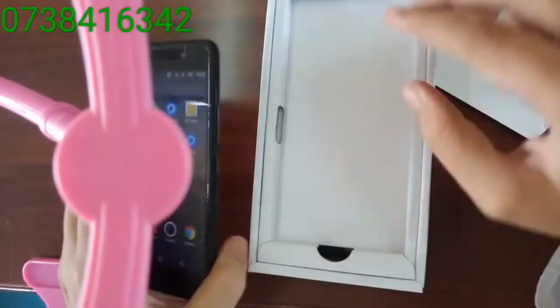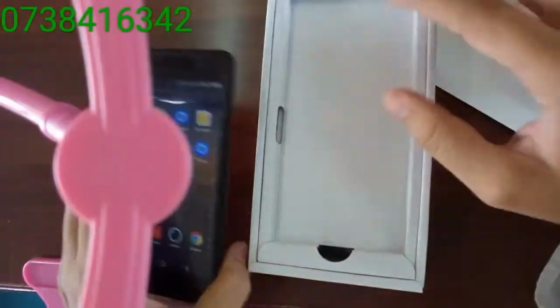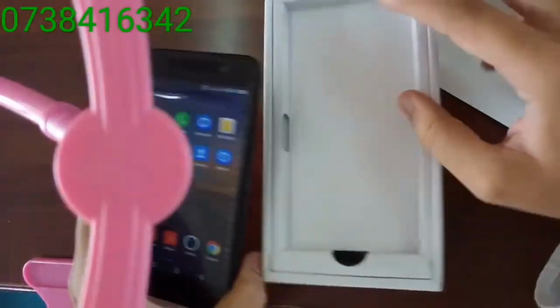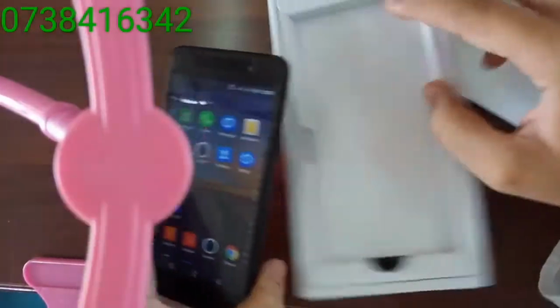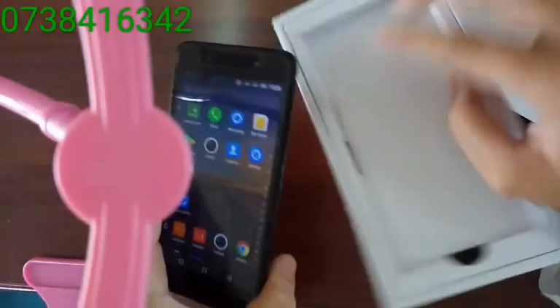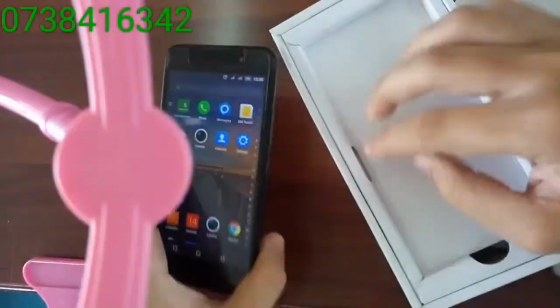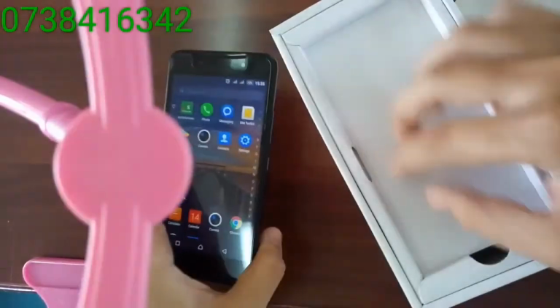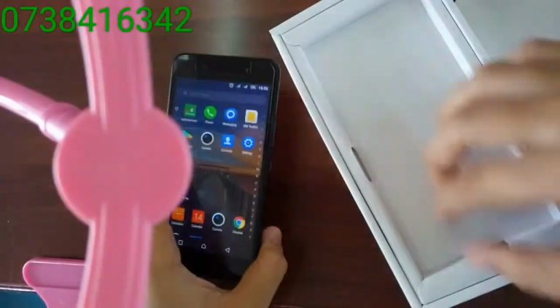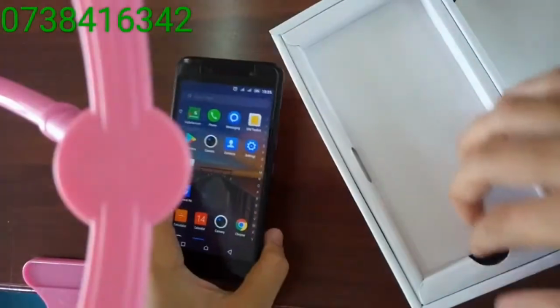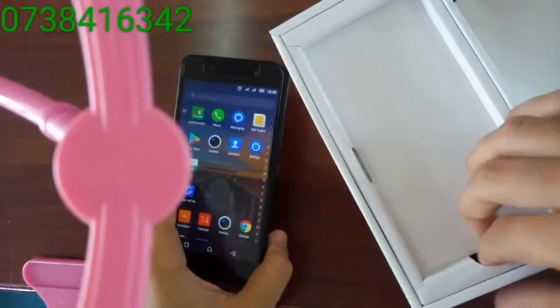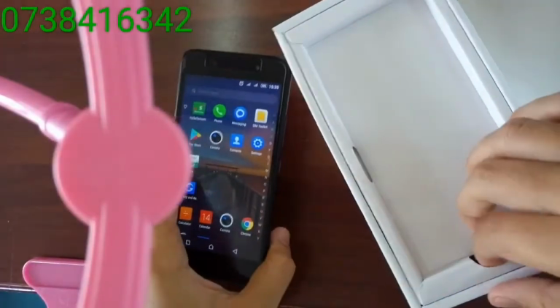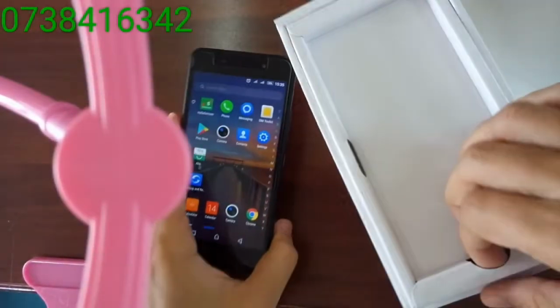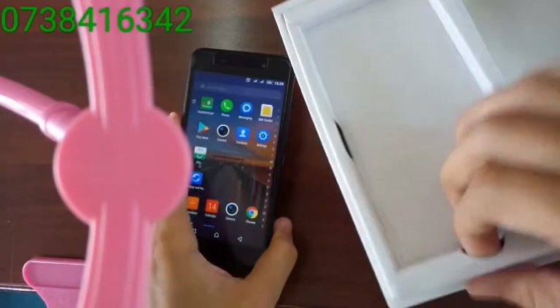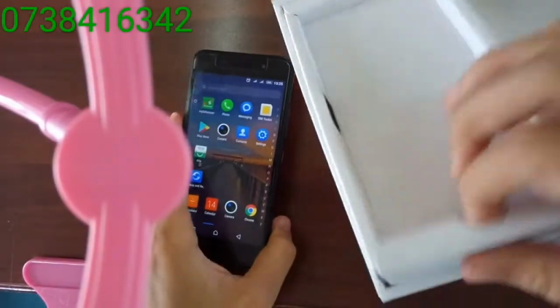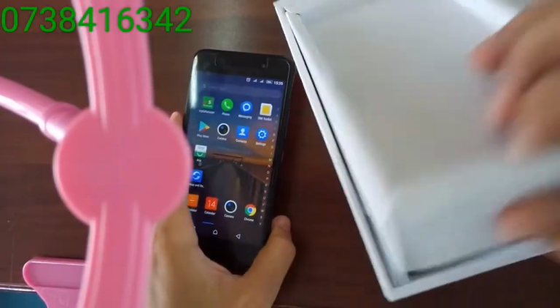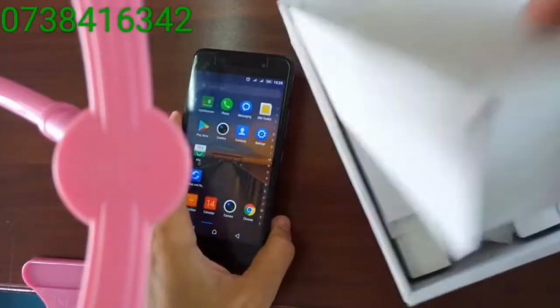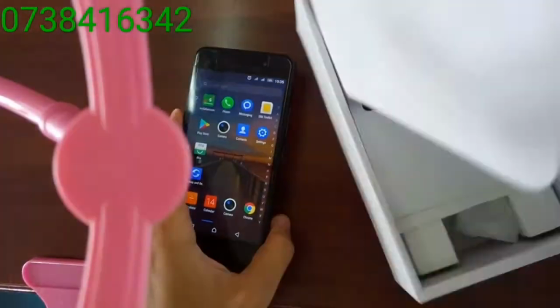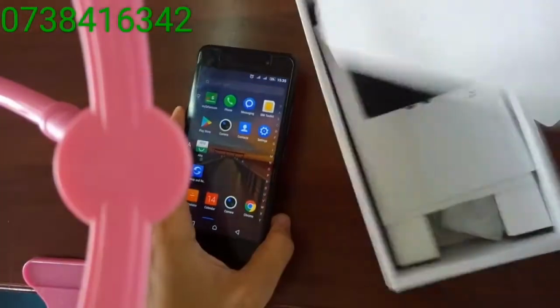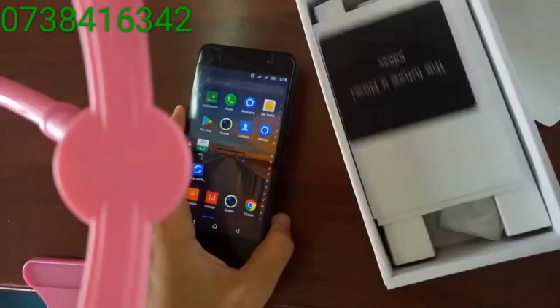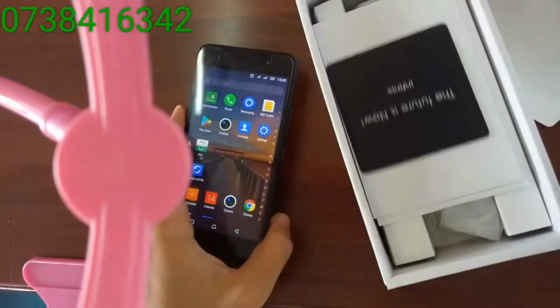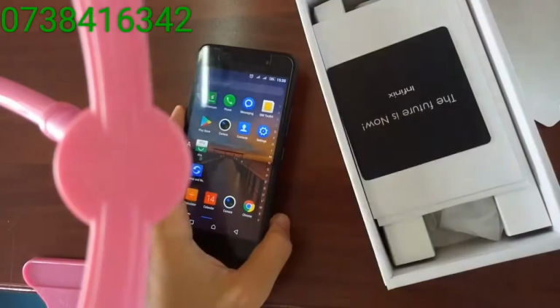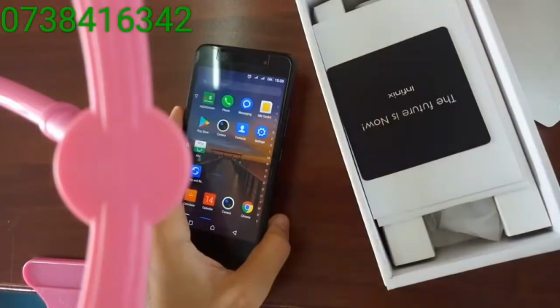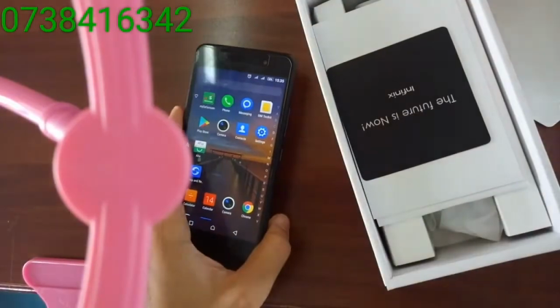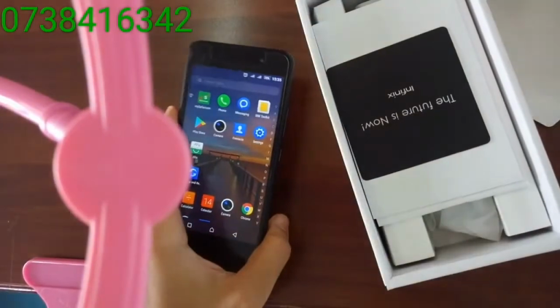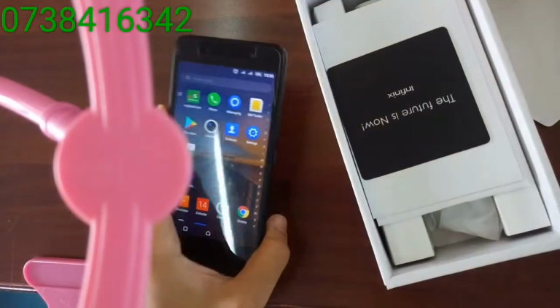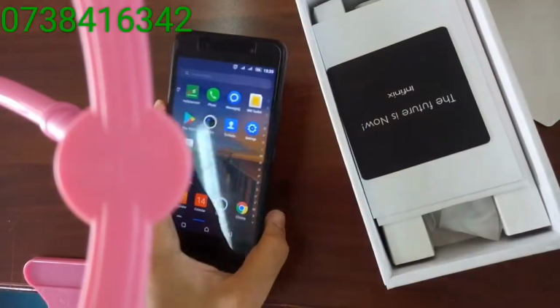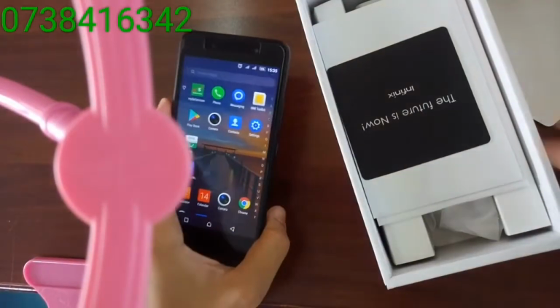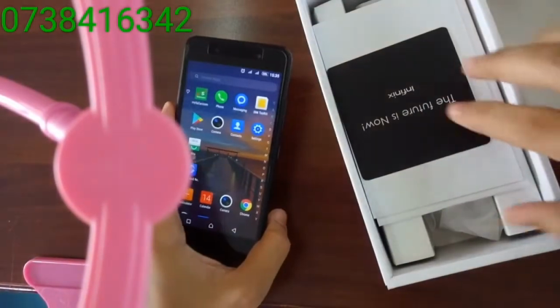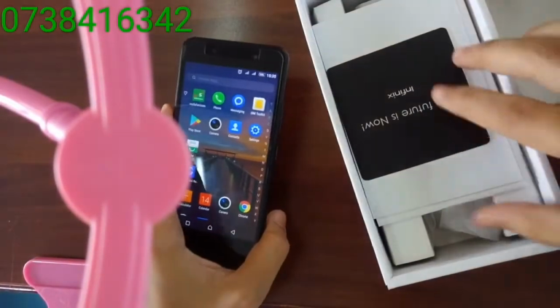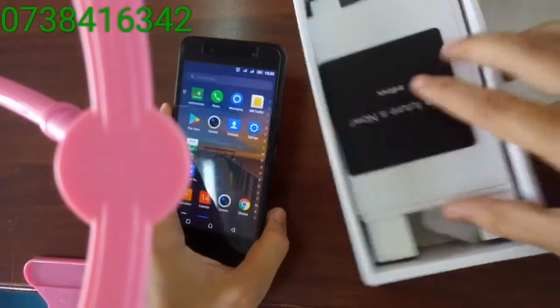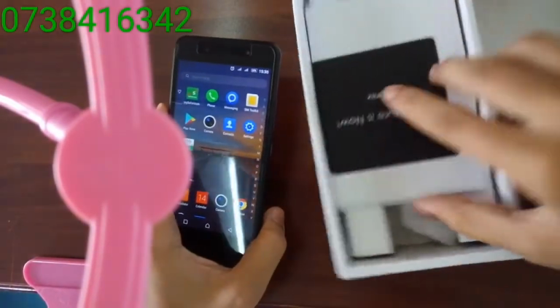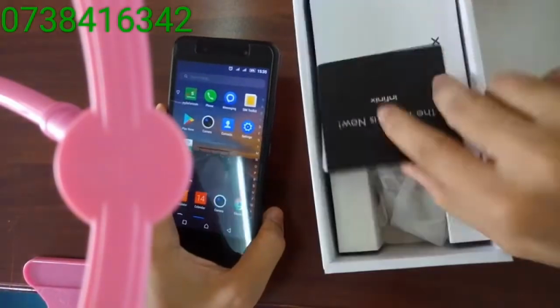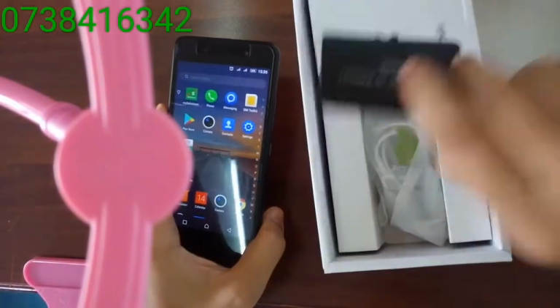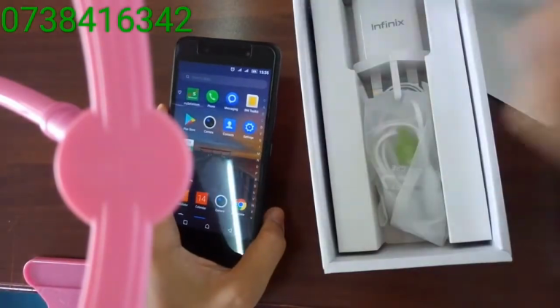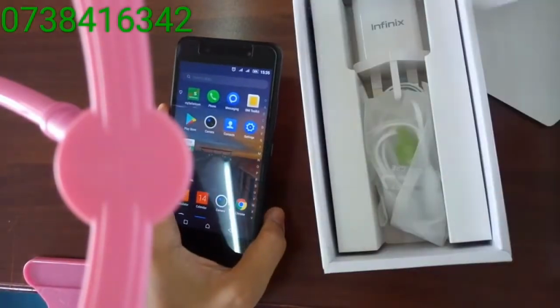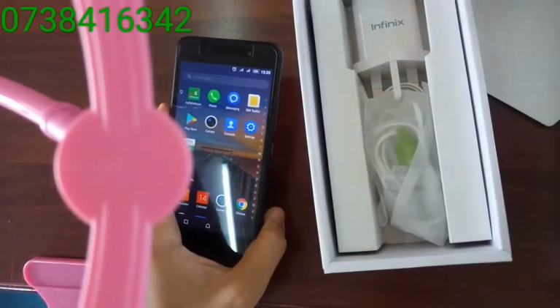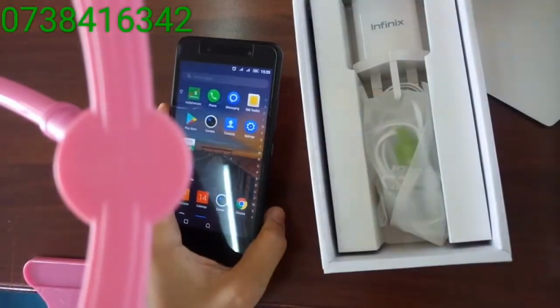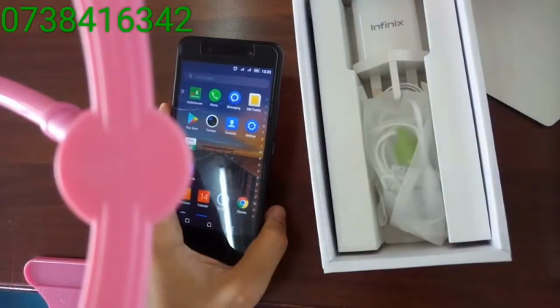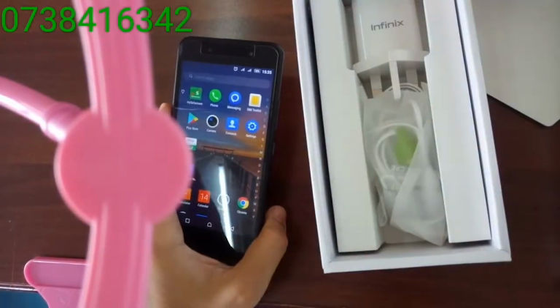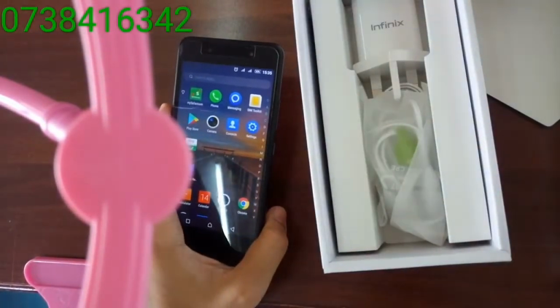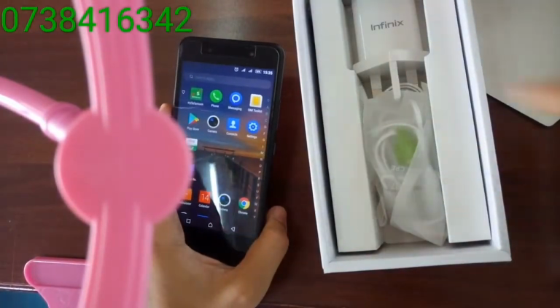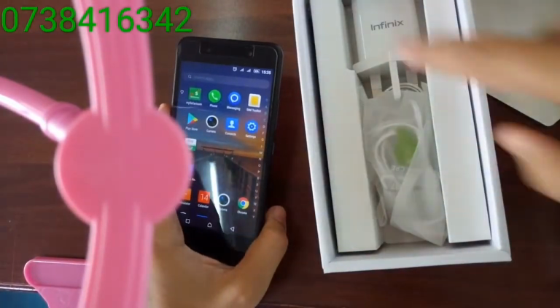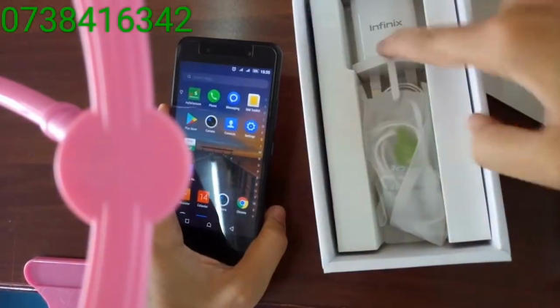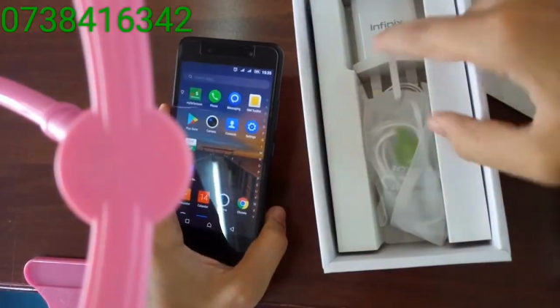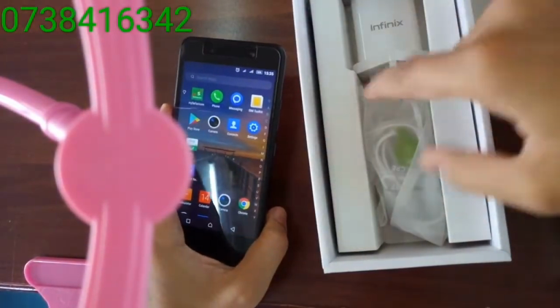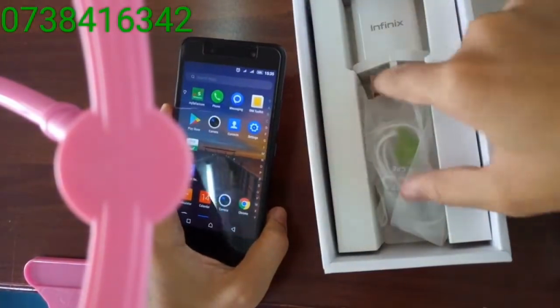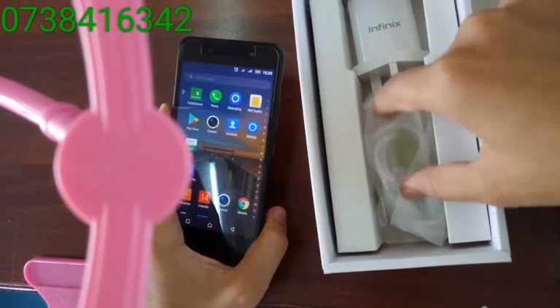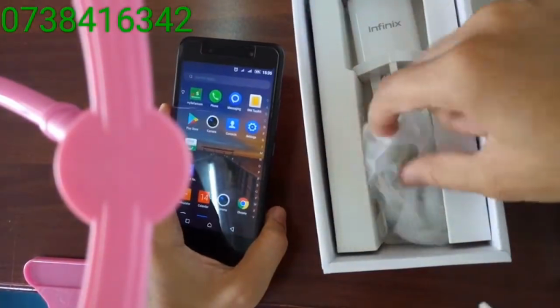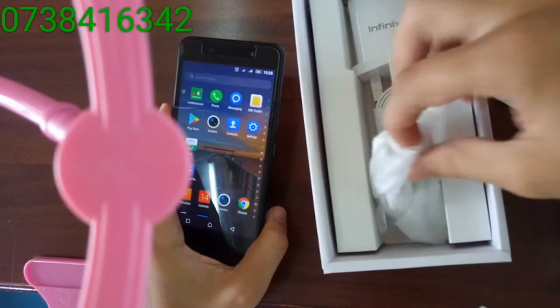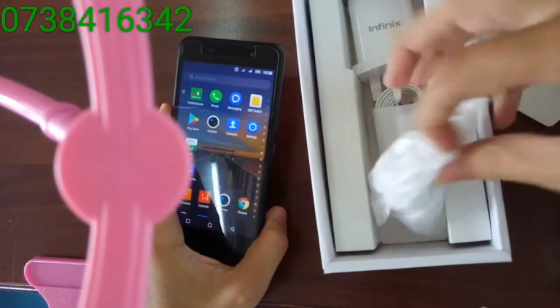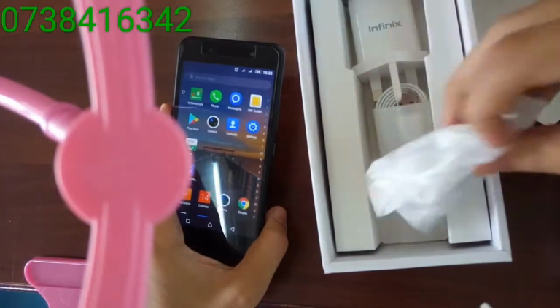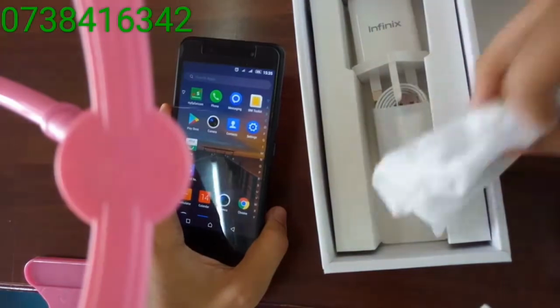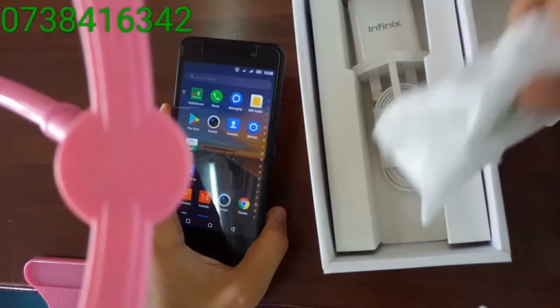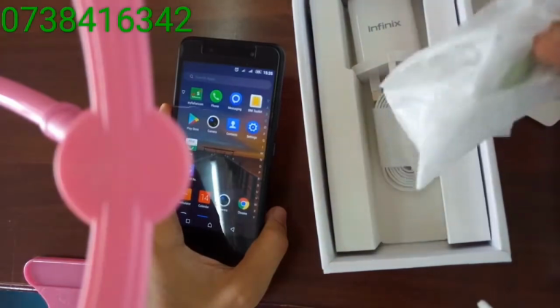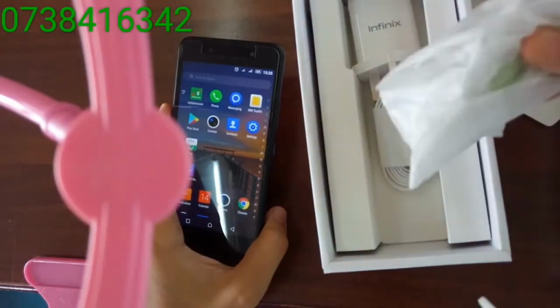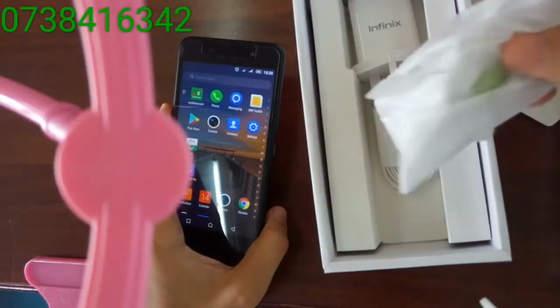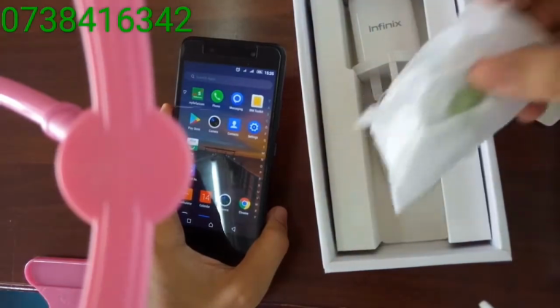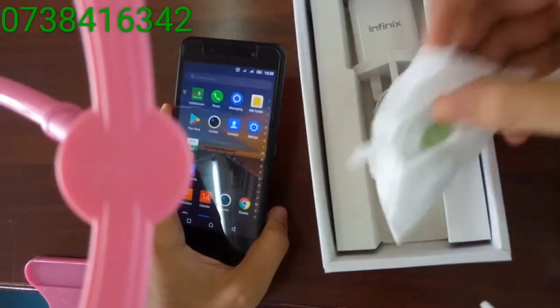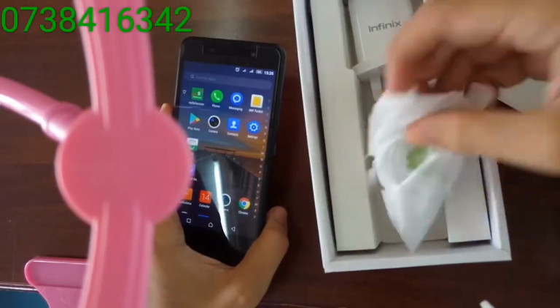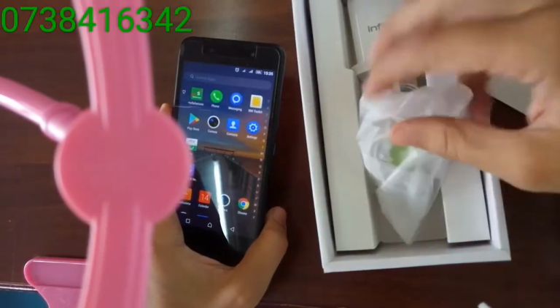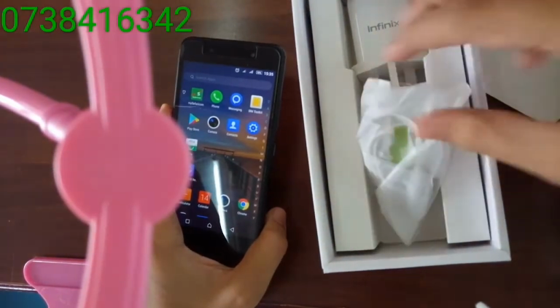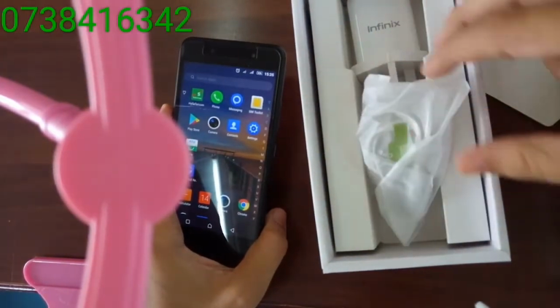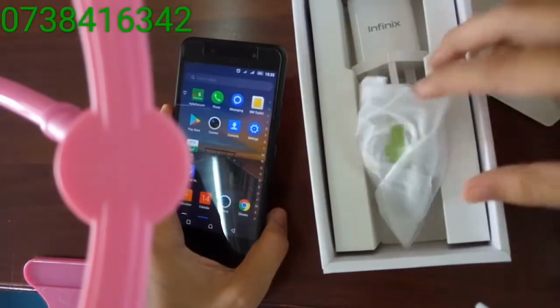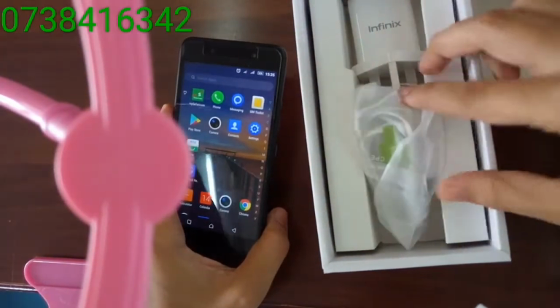What comes in the box: a charger and earphones.